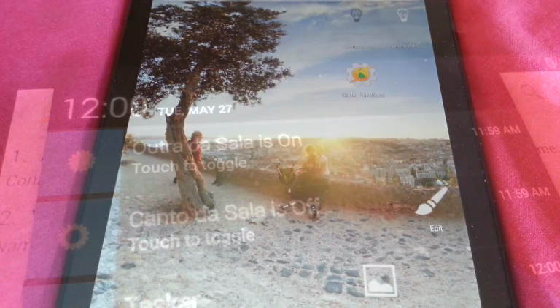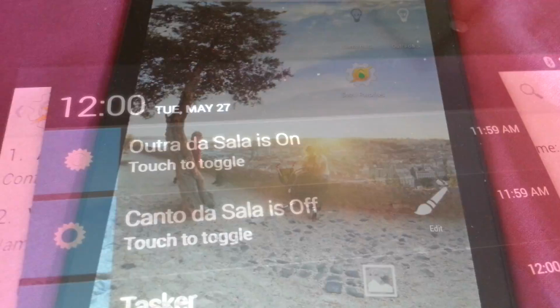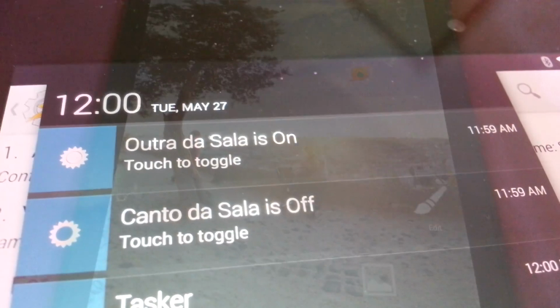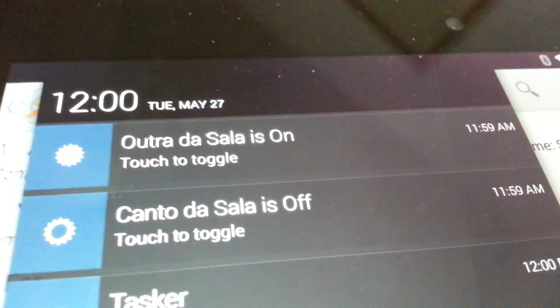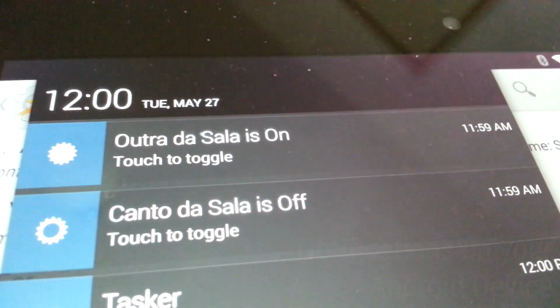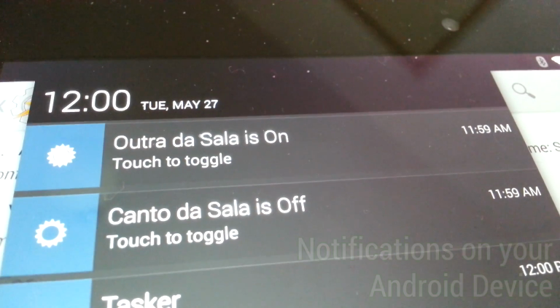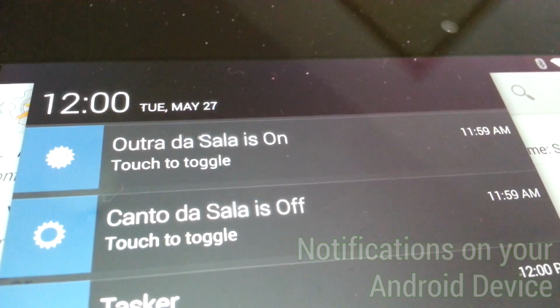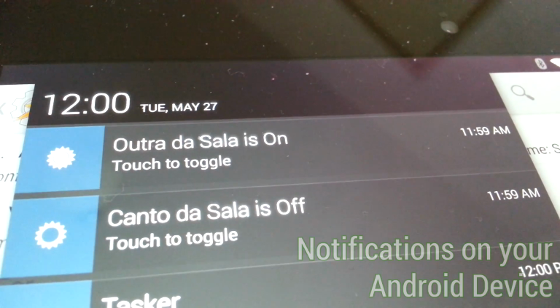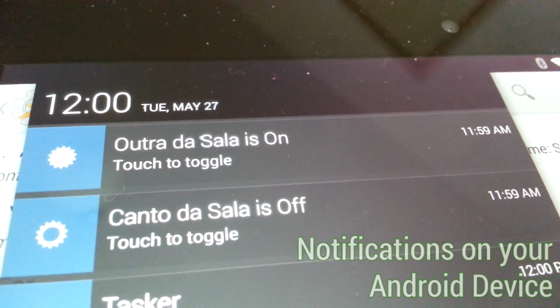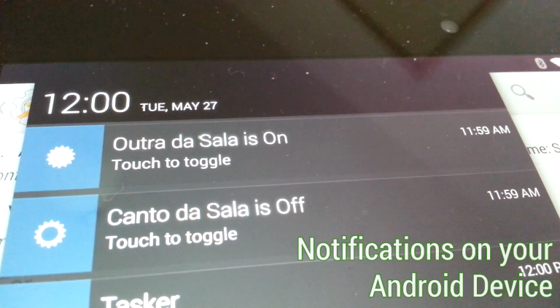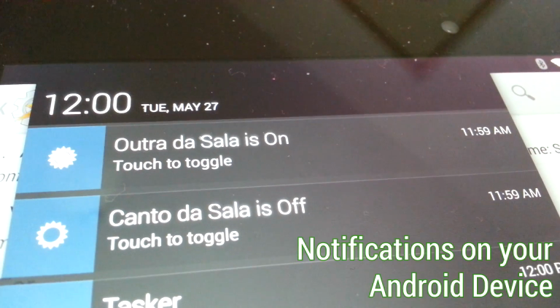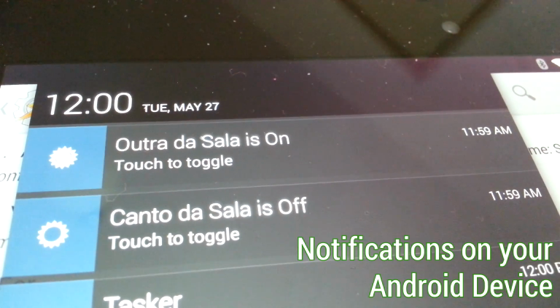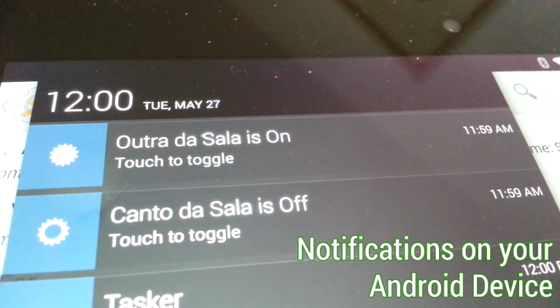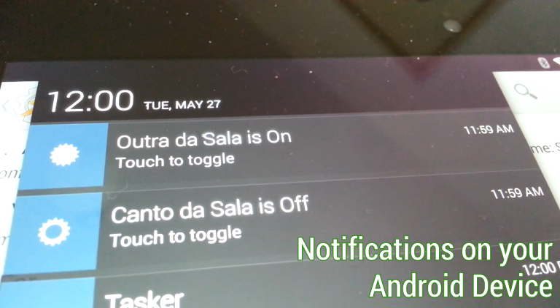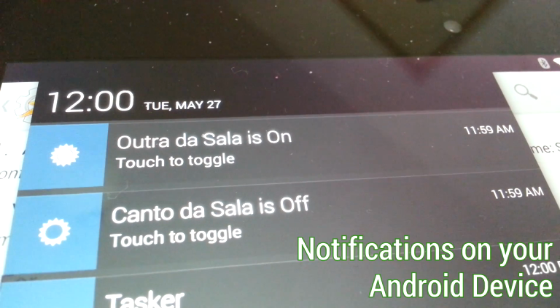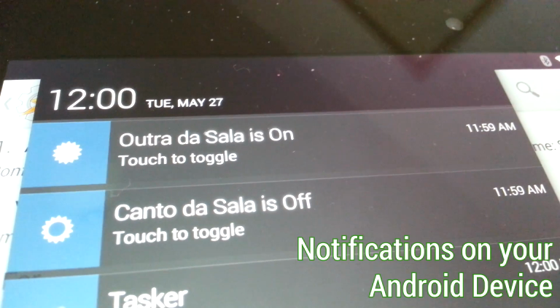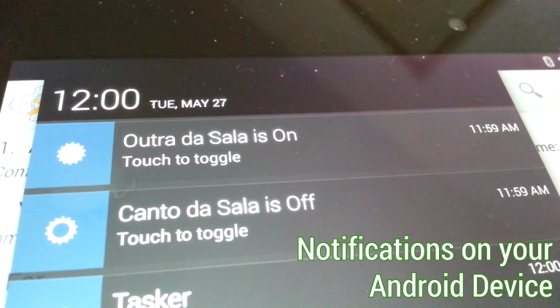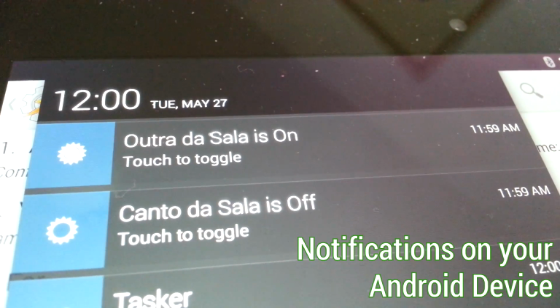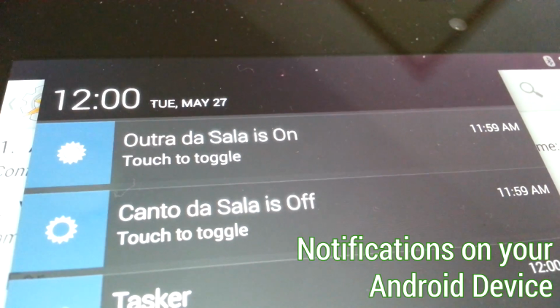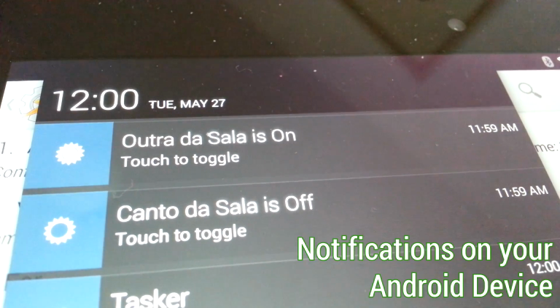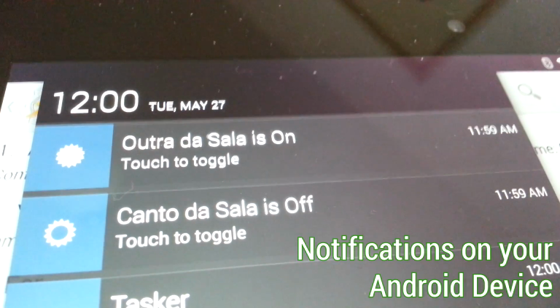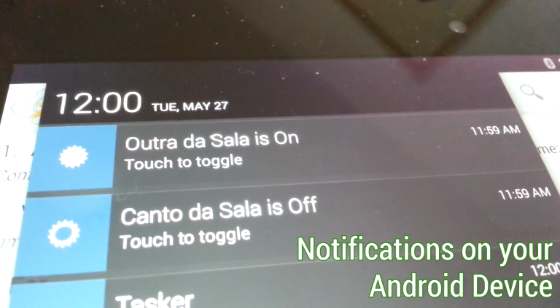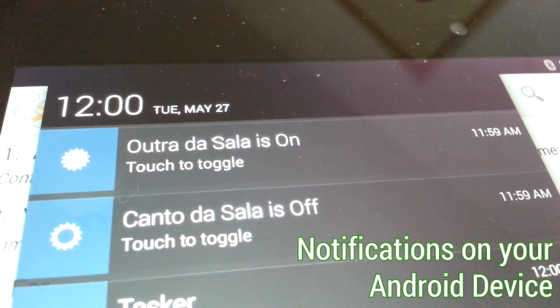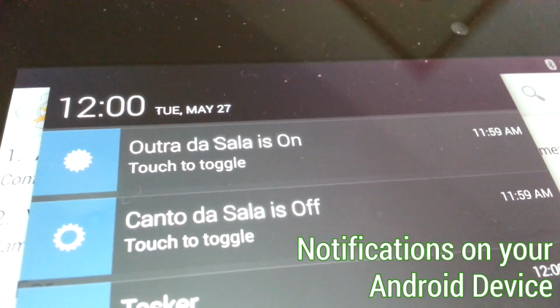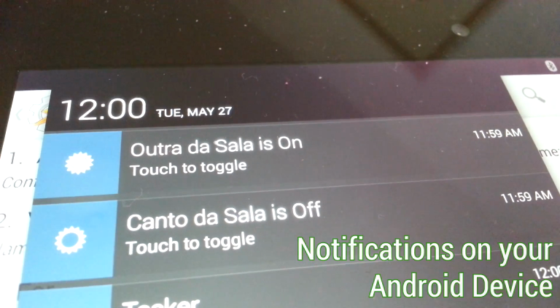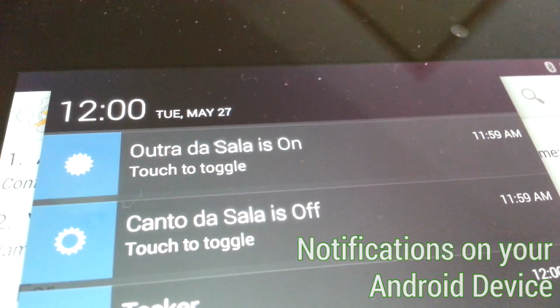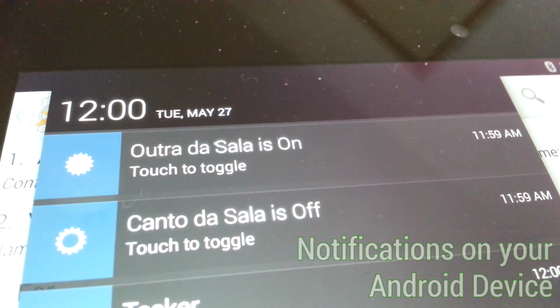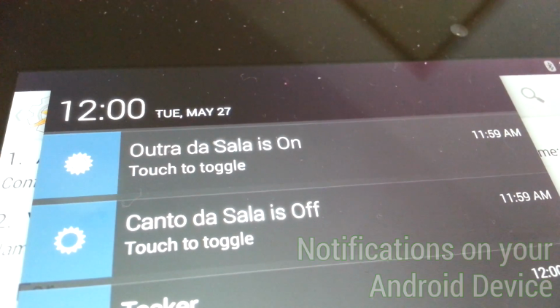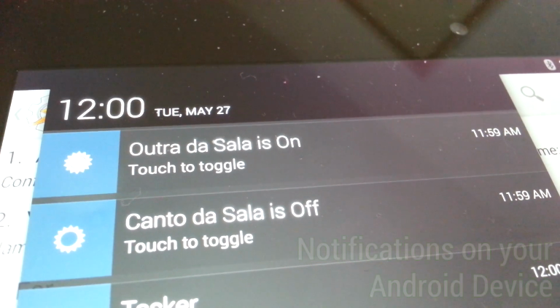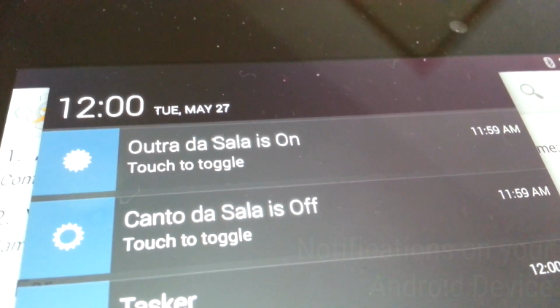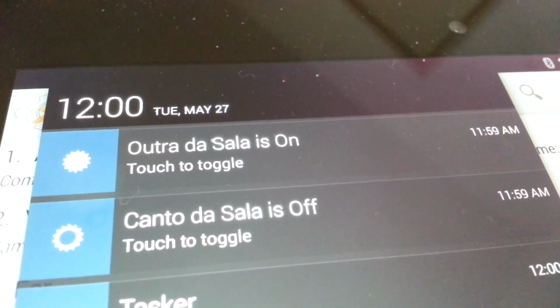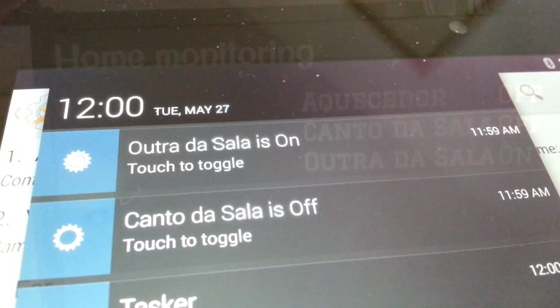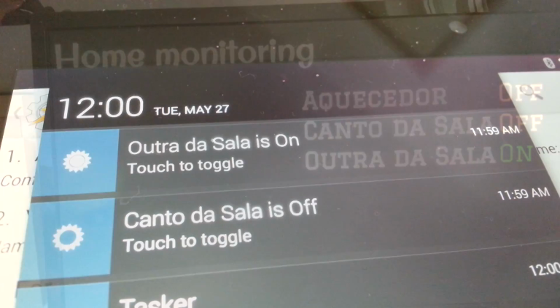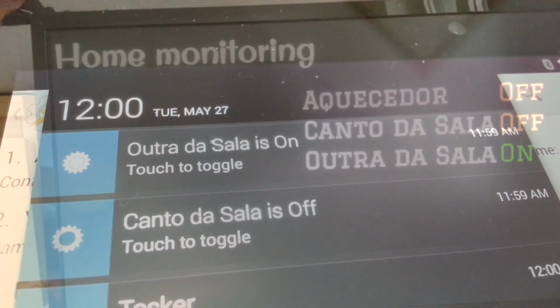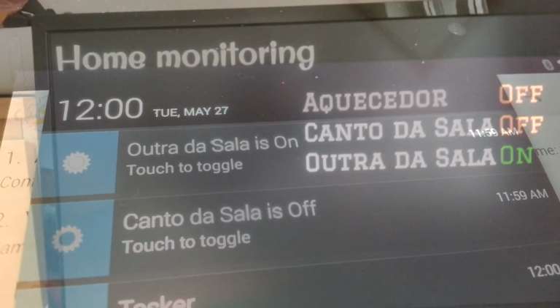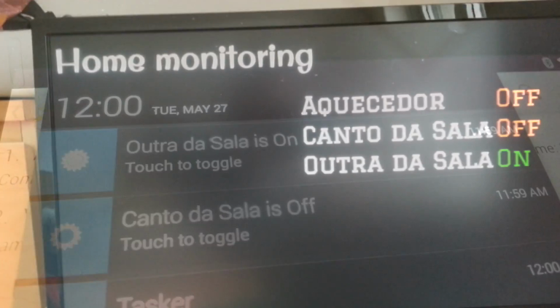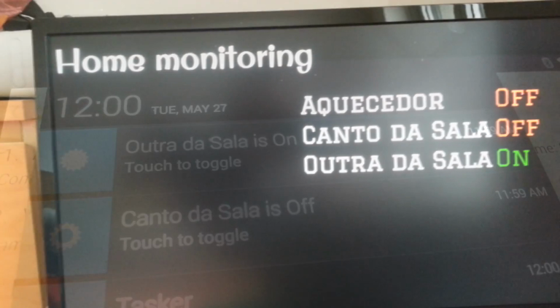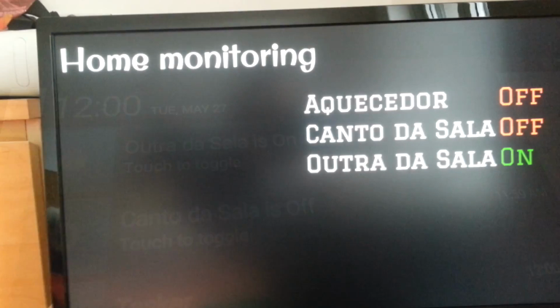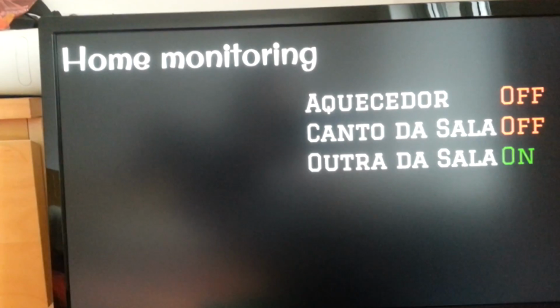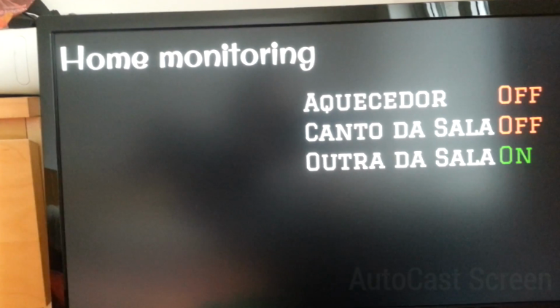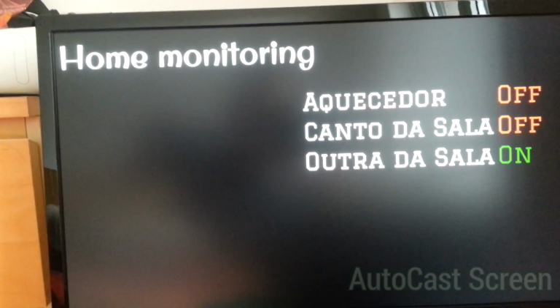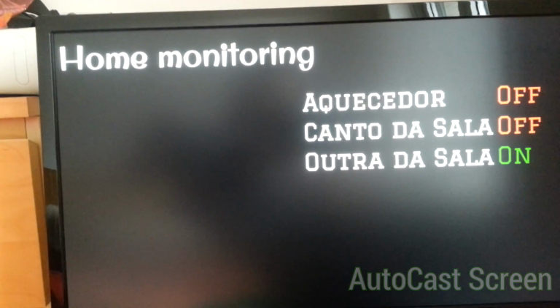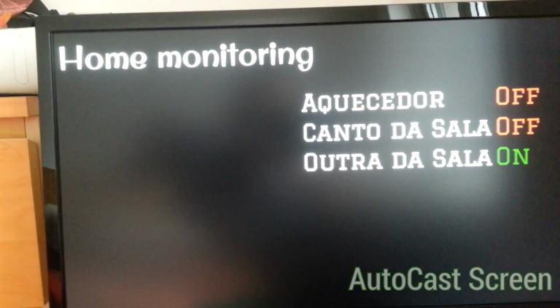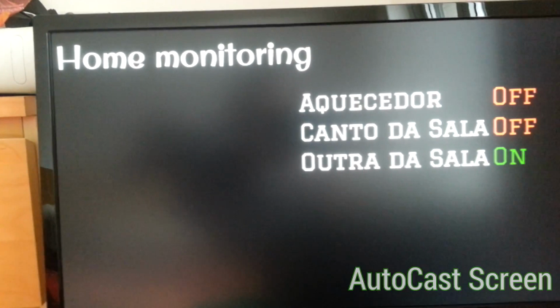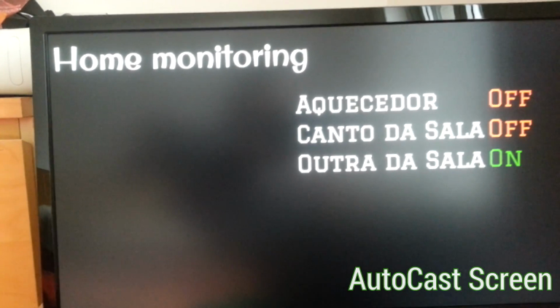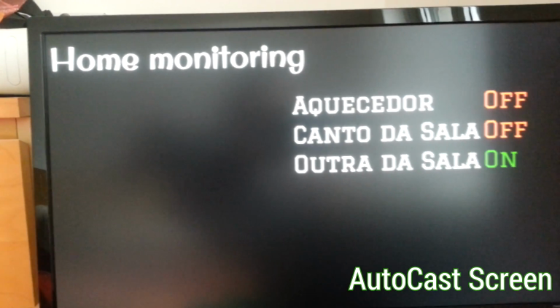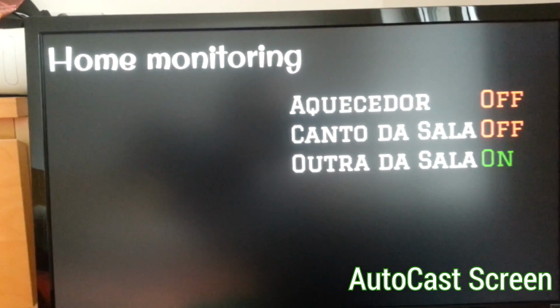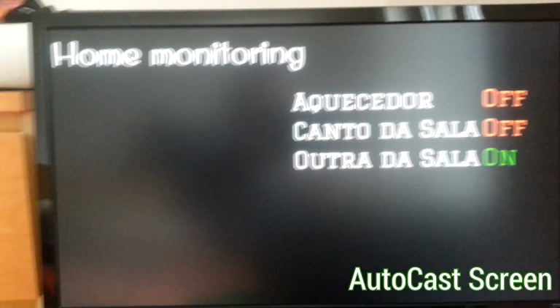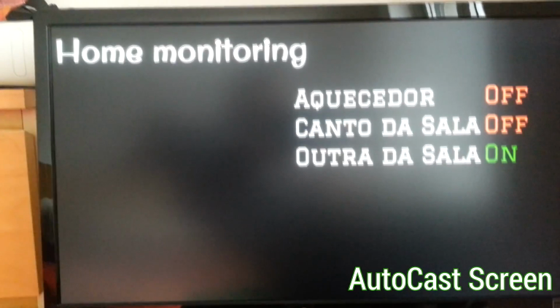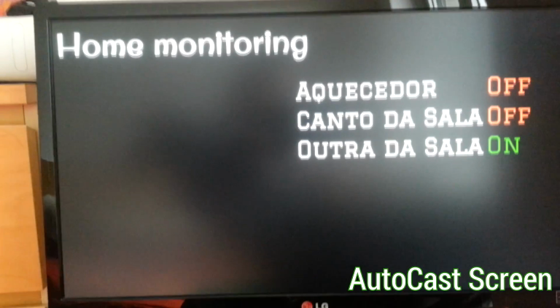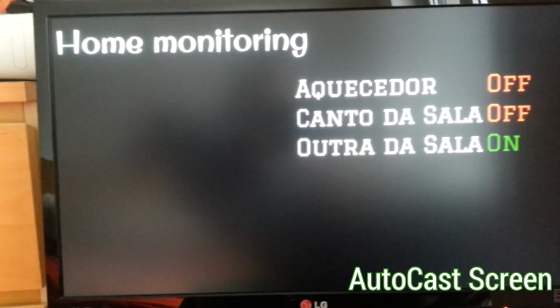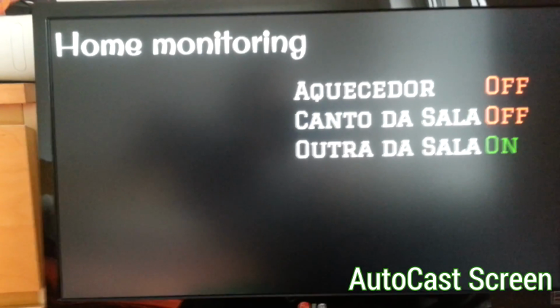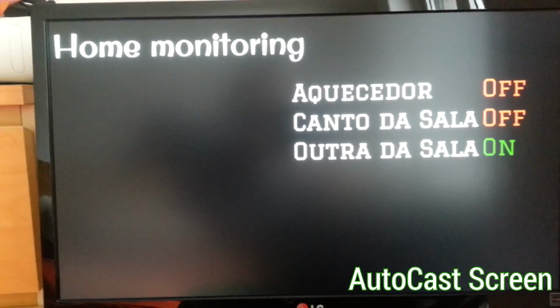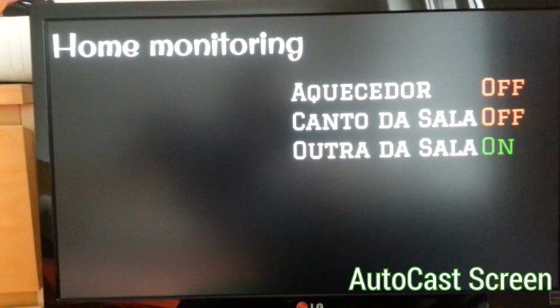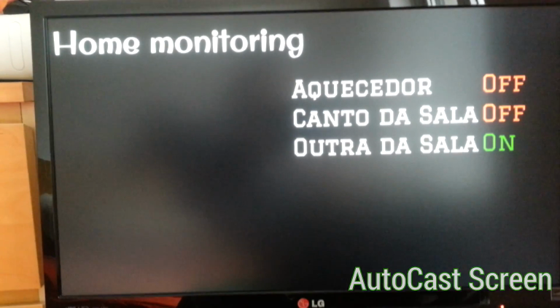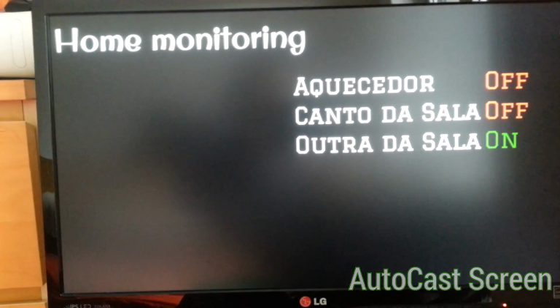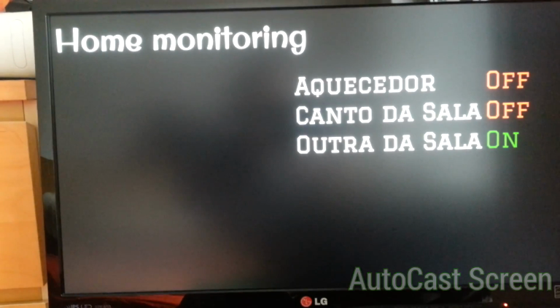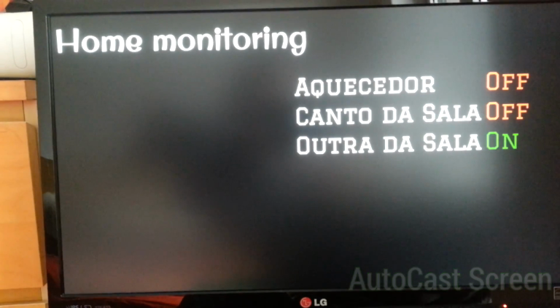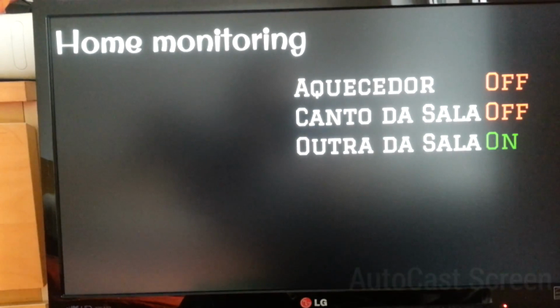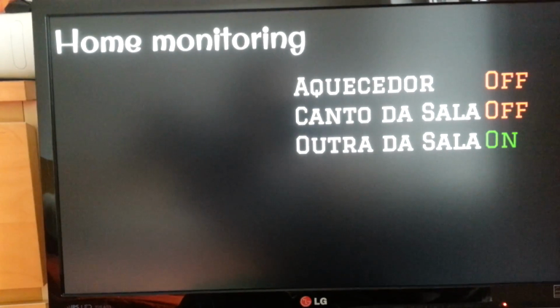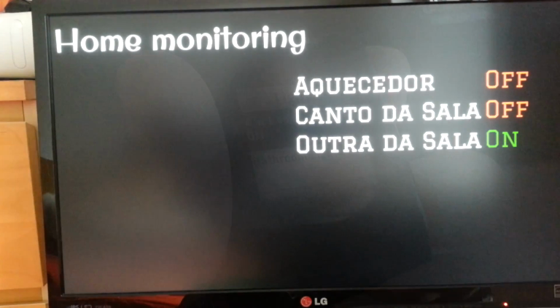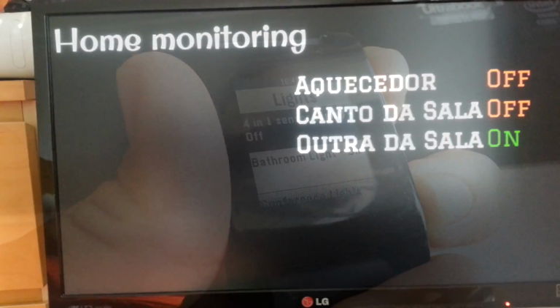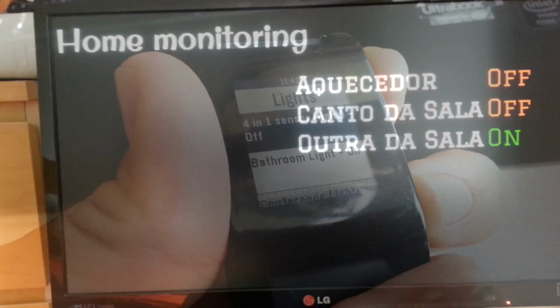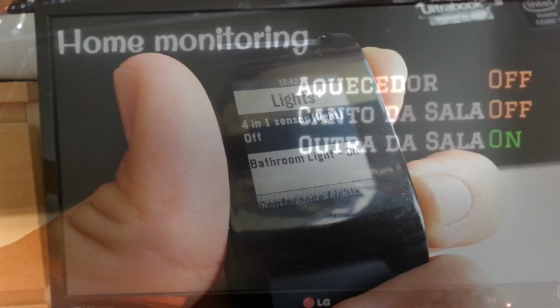You can even get the status or any other relevant information on your home automation devices and use it wherever and however you like.